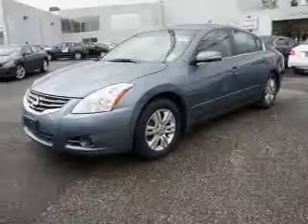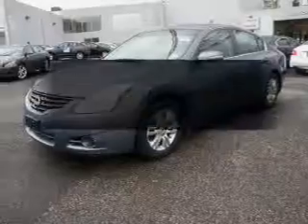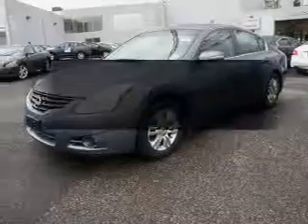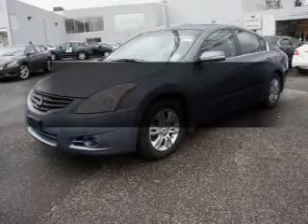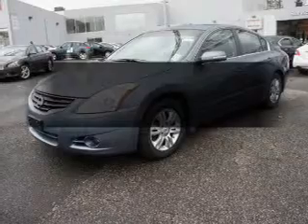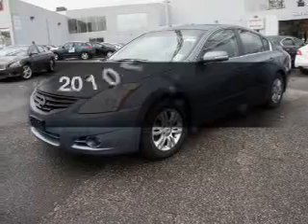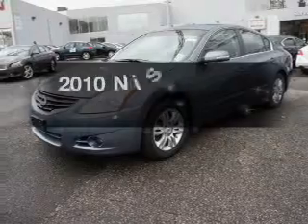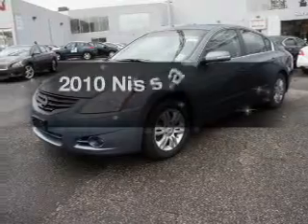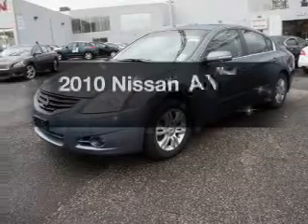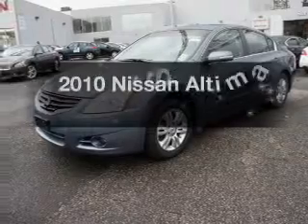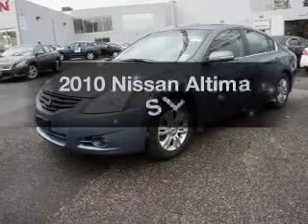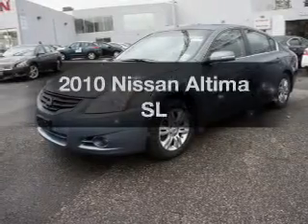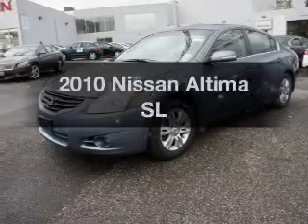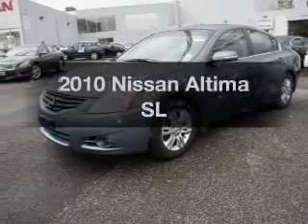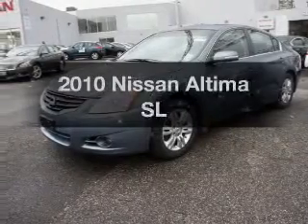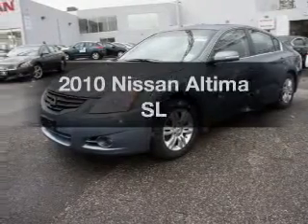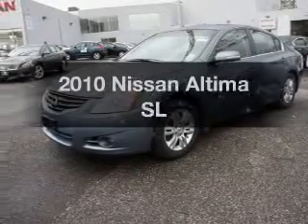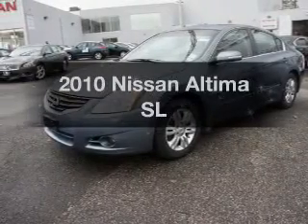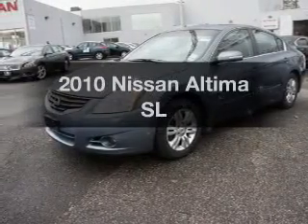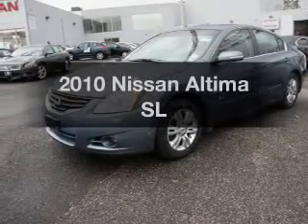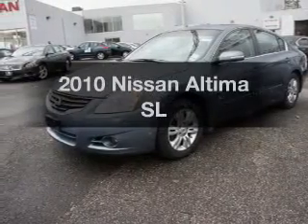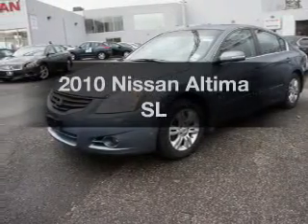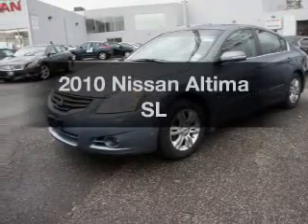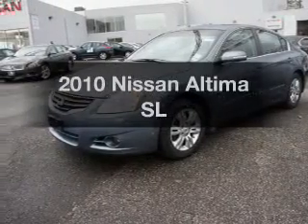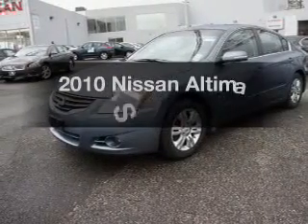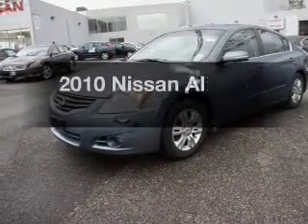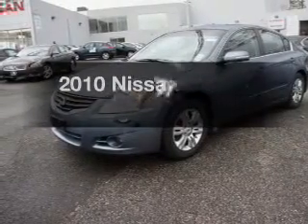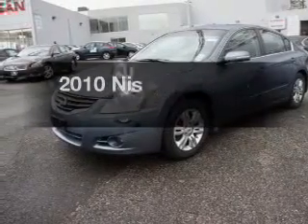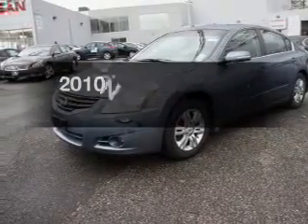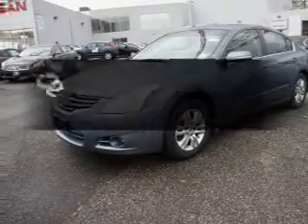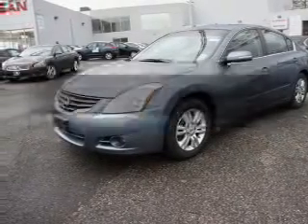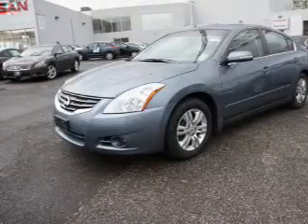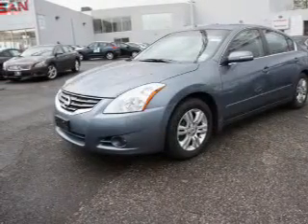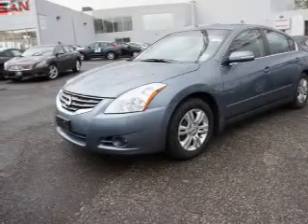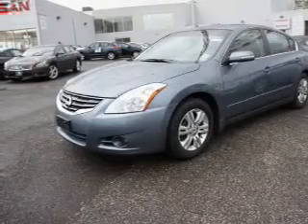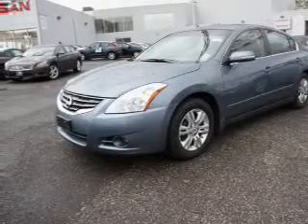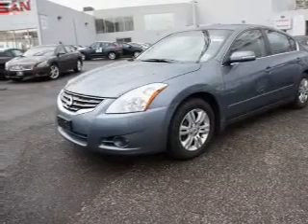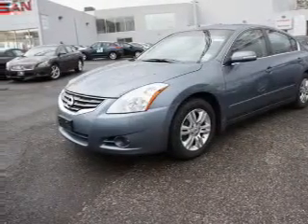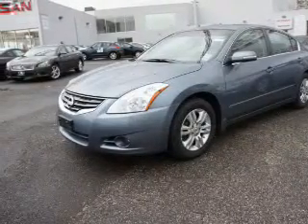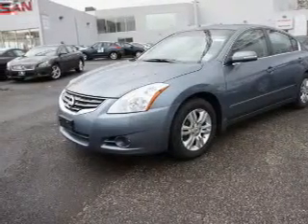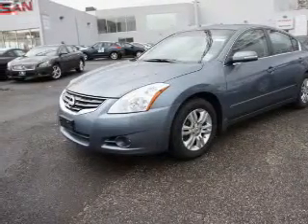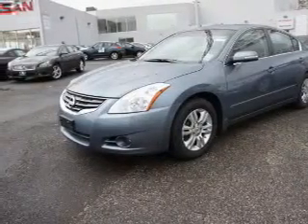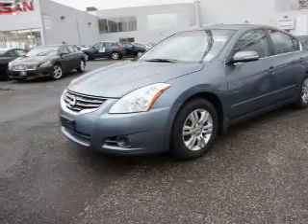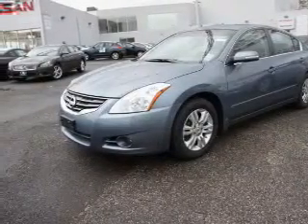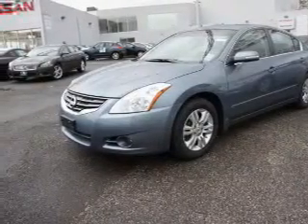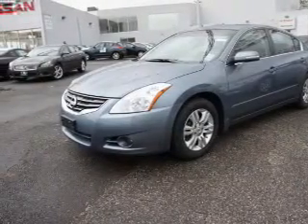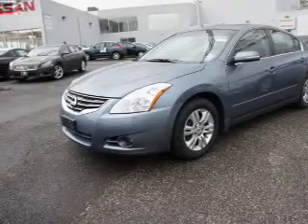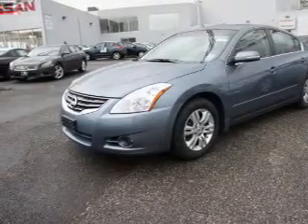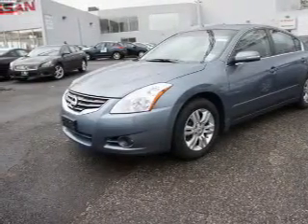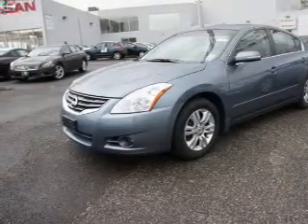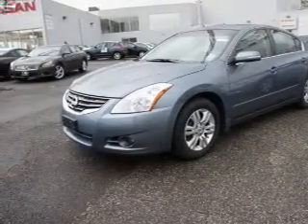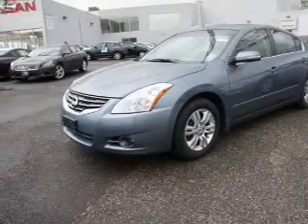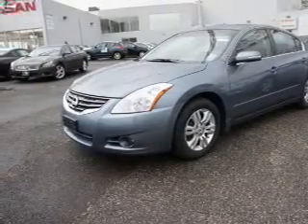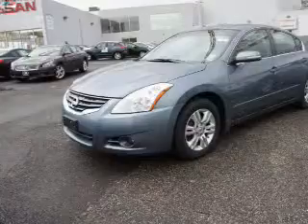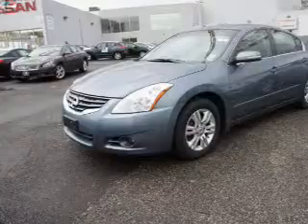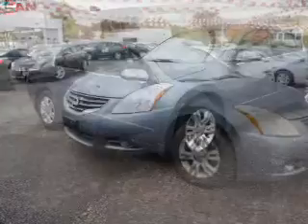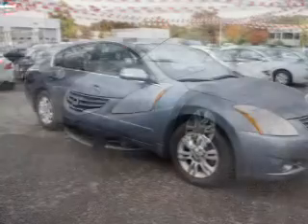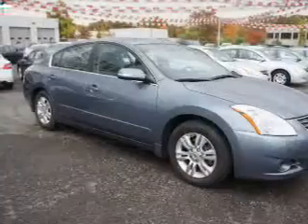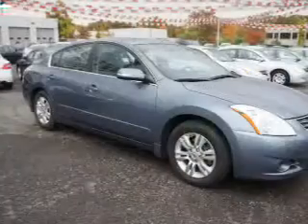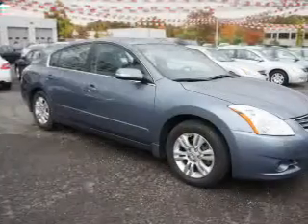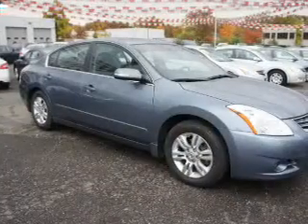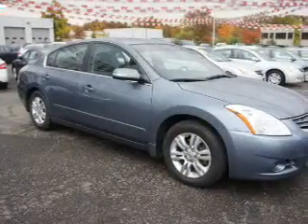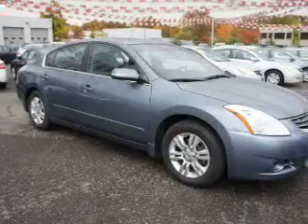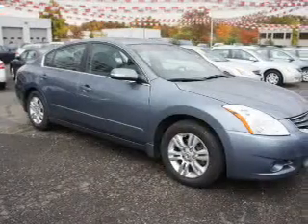Check out this 2010 Nissan Altima. If you're looking for a first-rate auto, this one could be yours today.